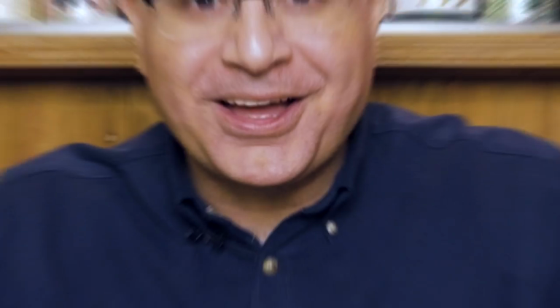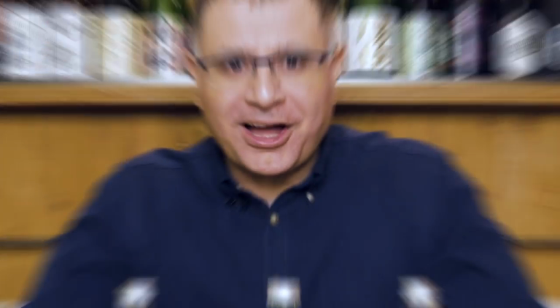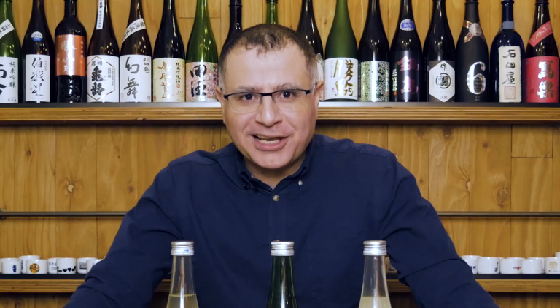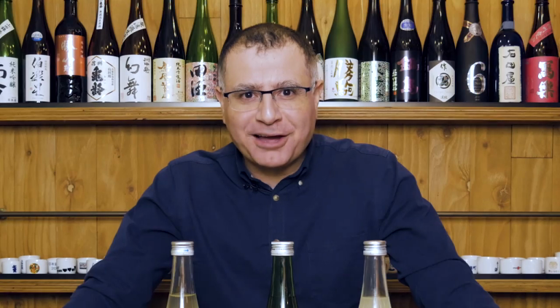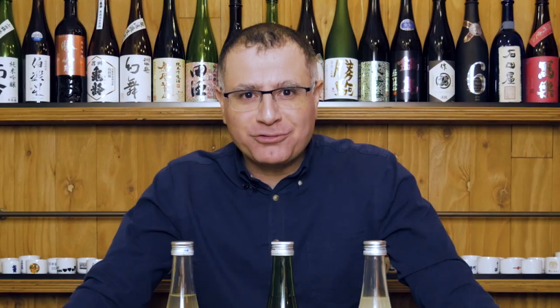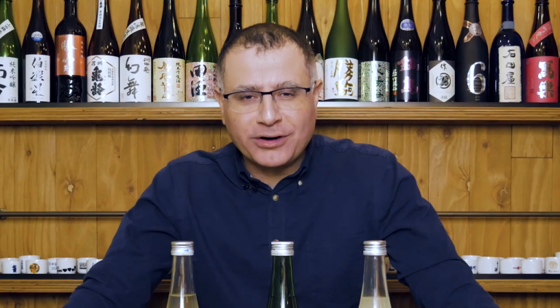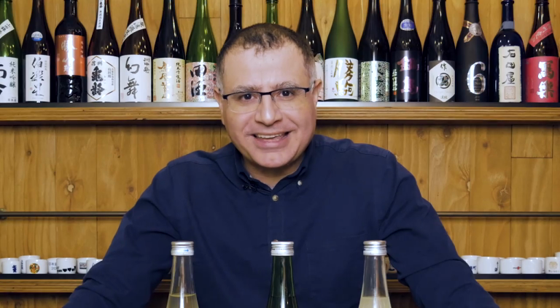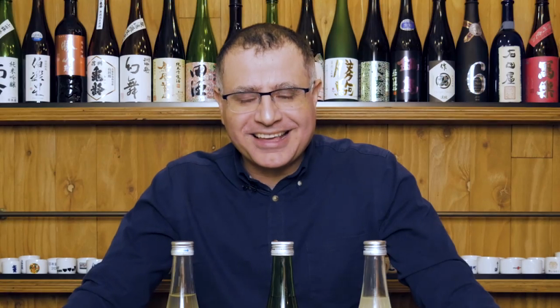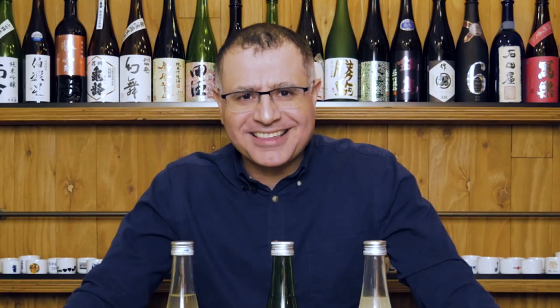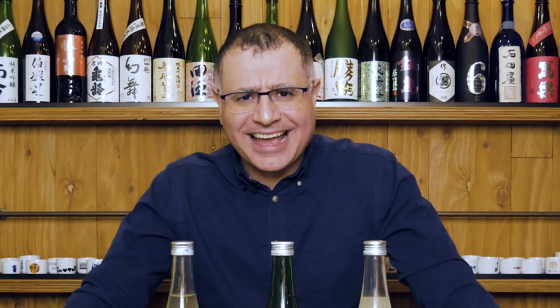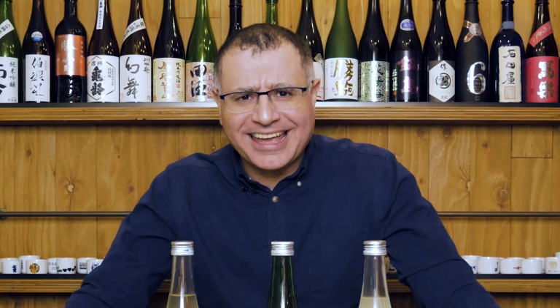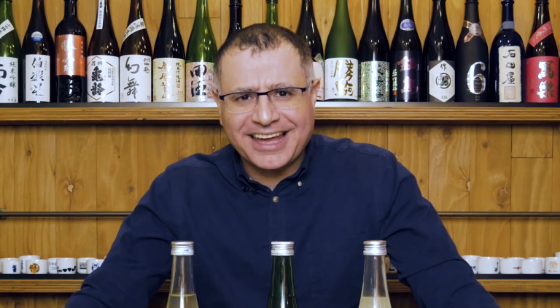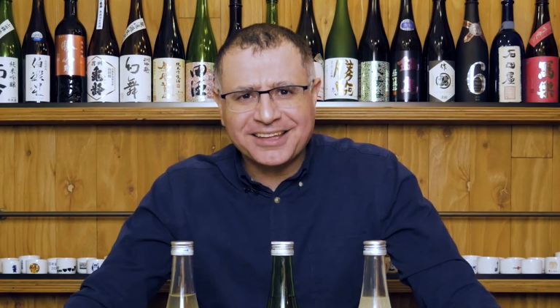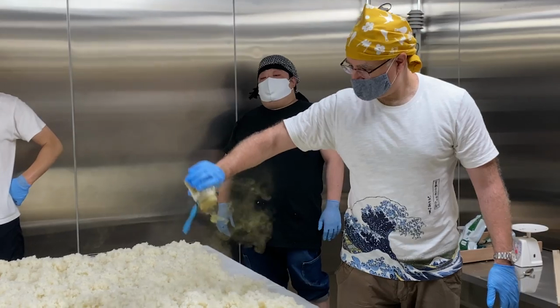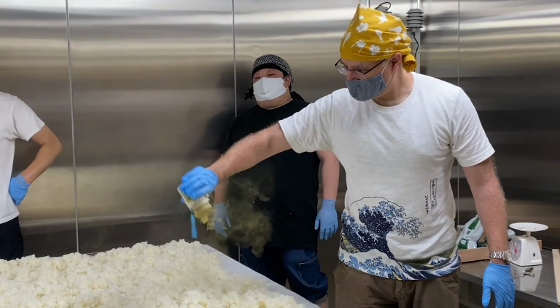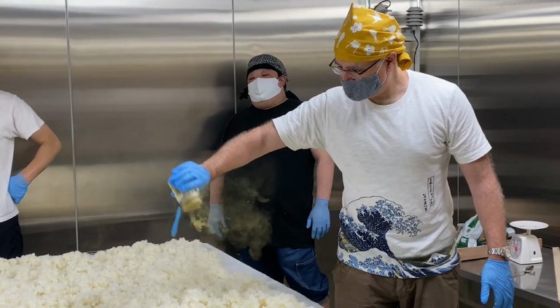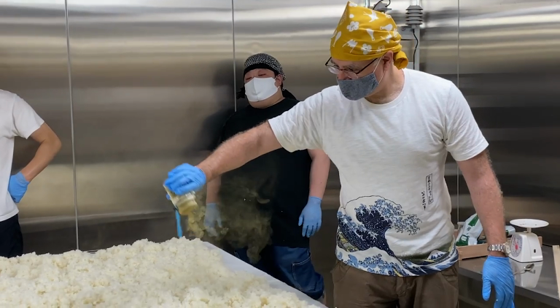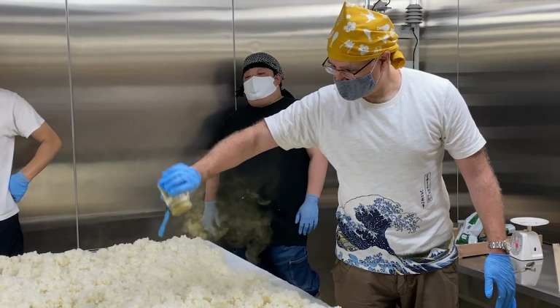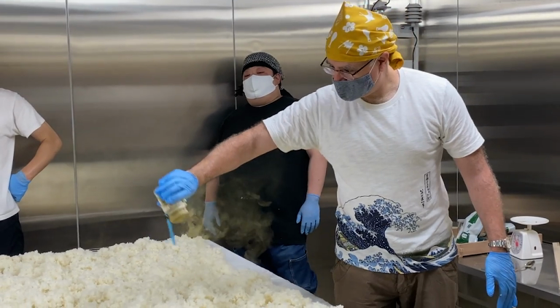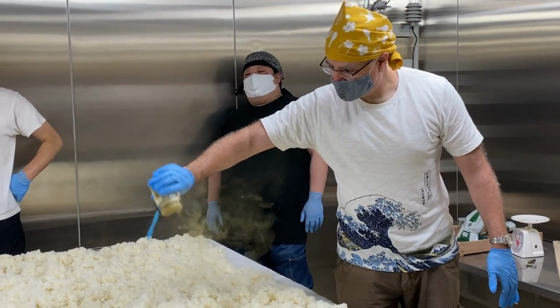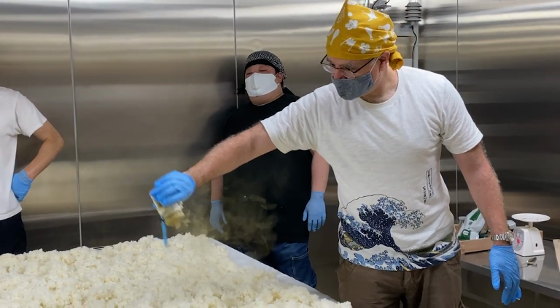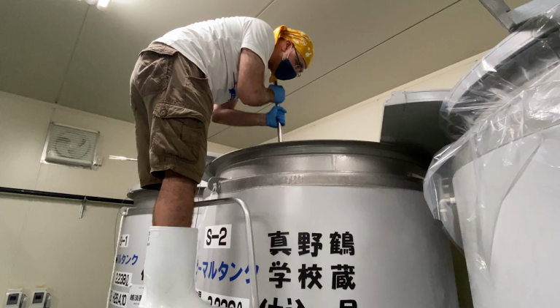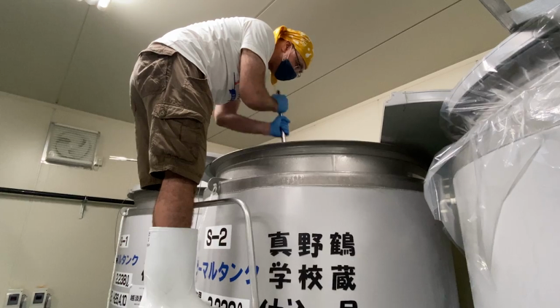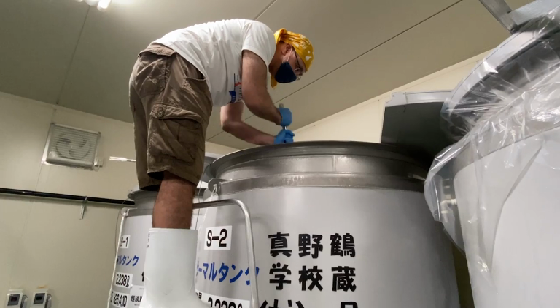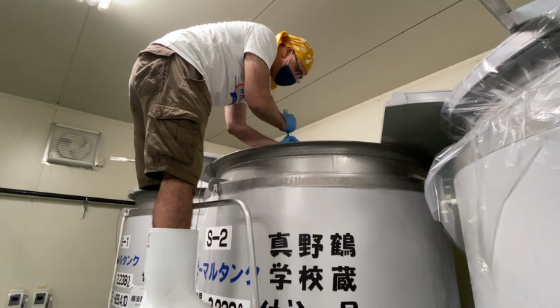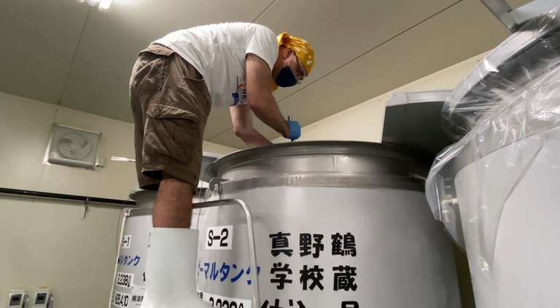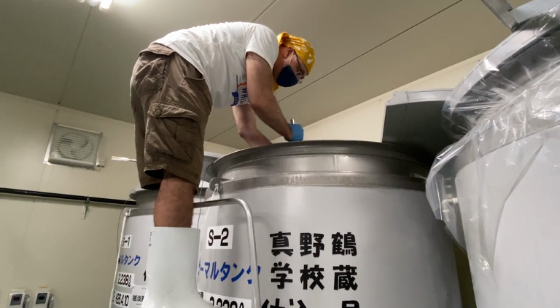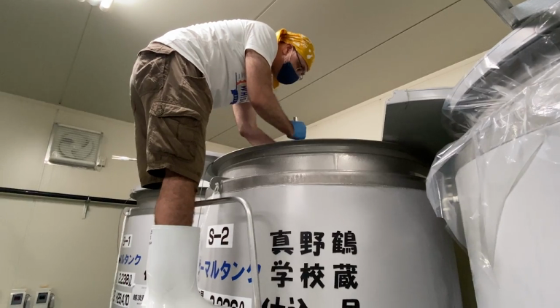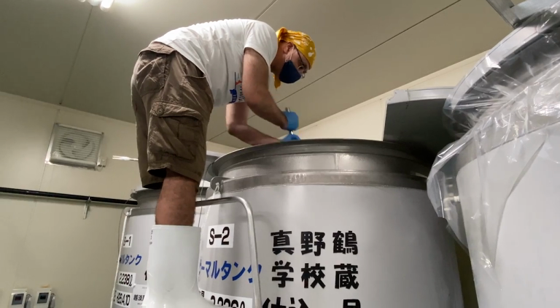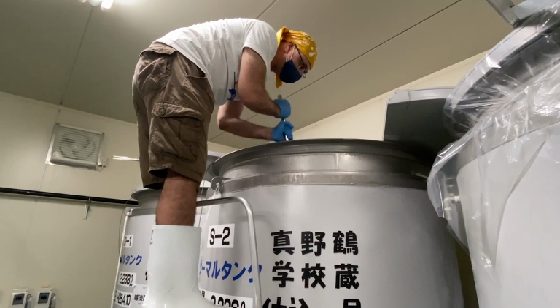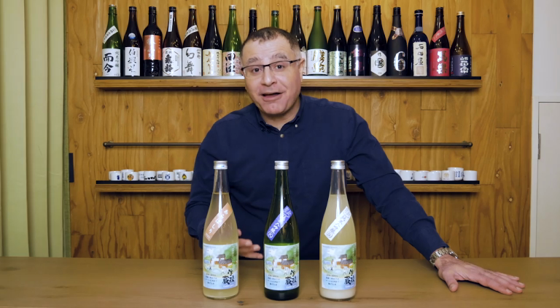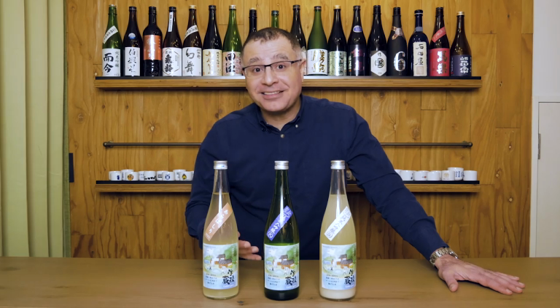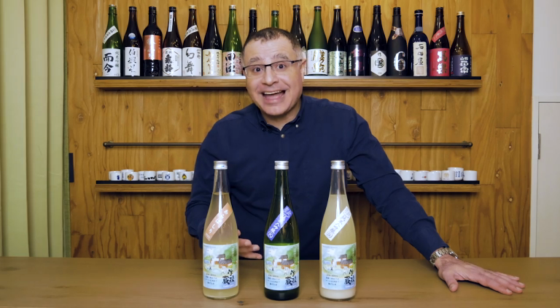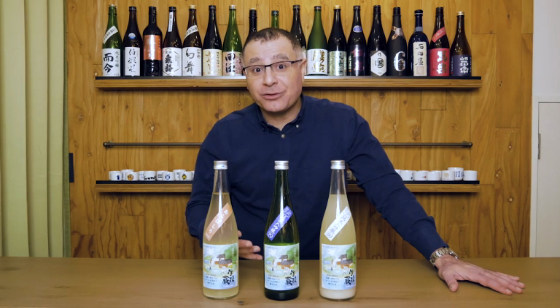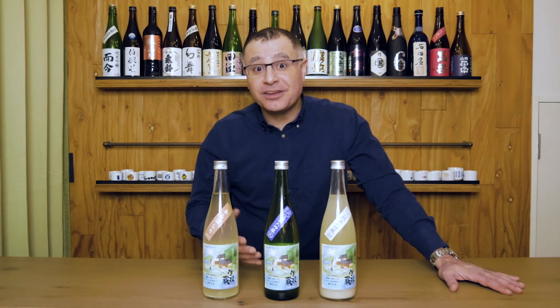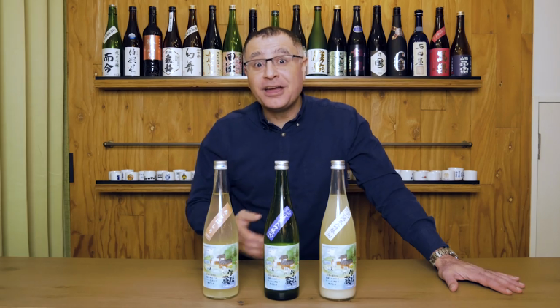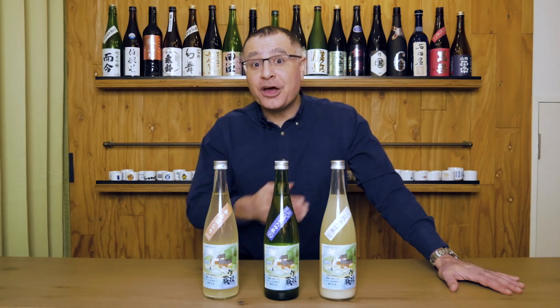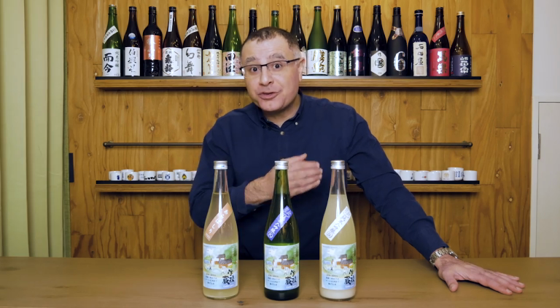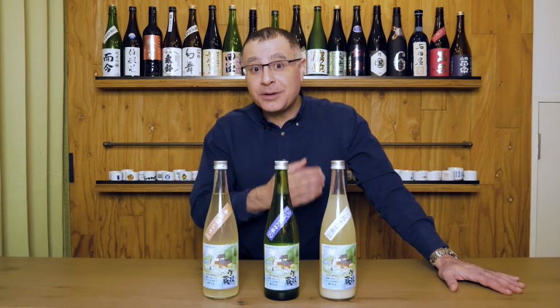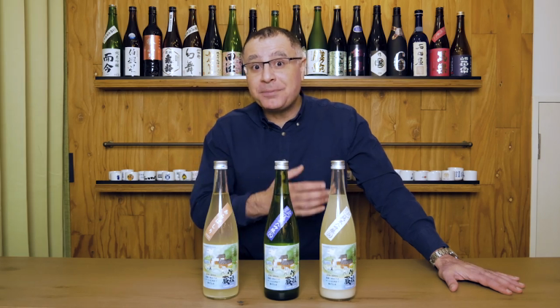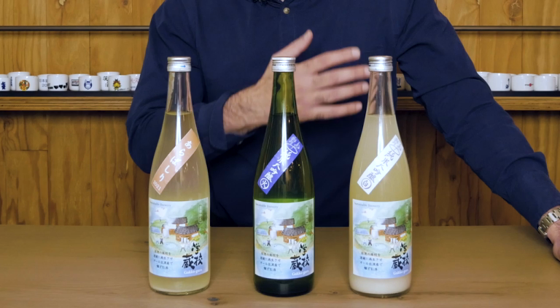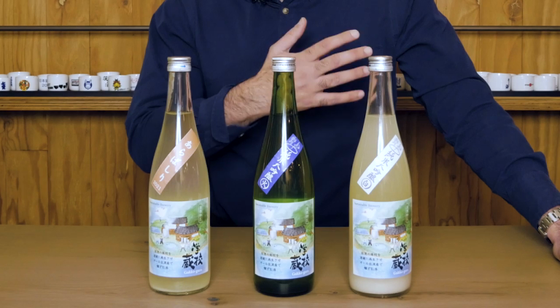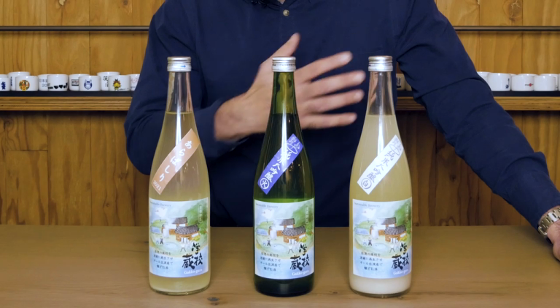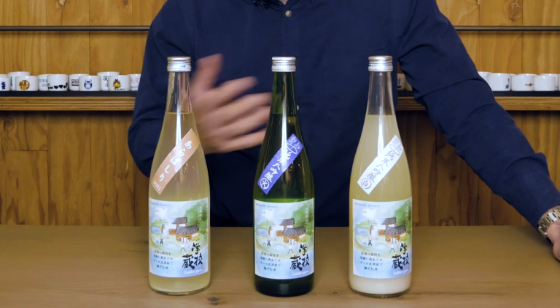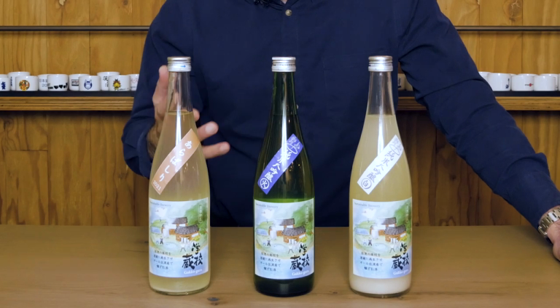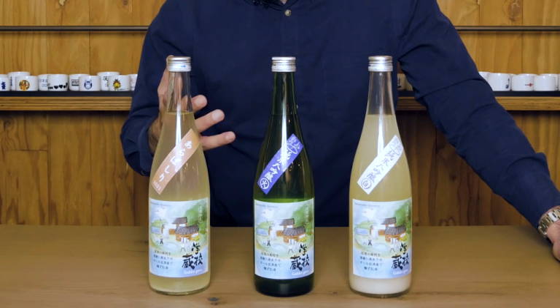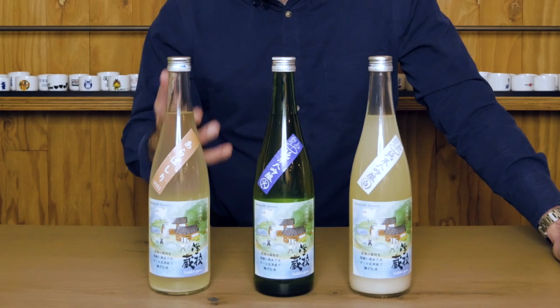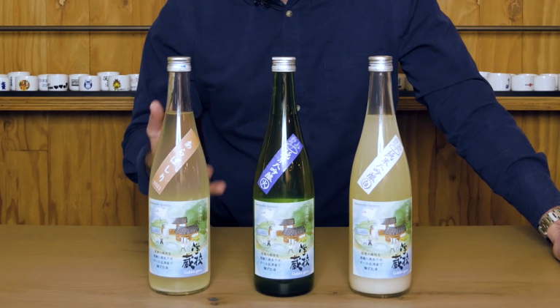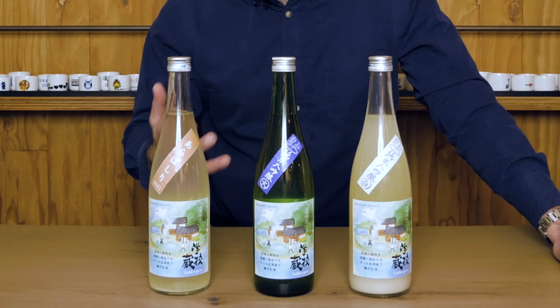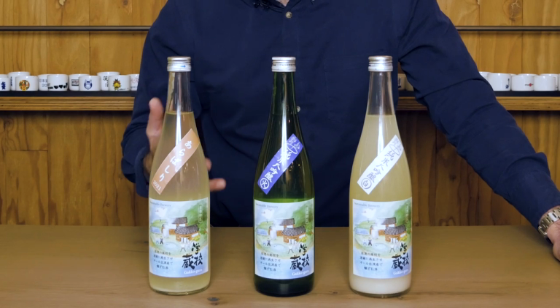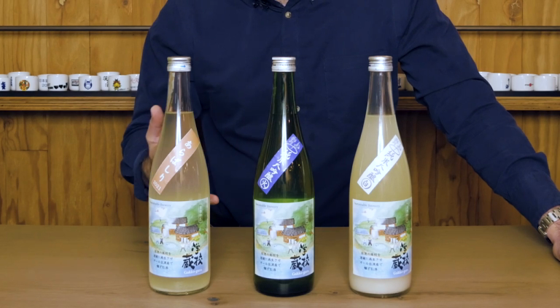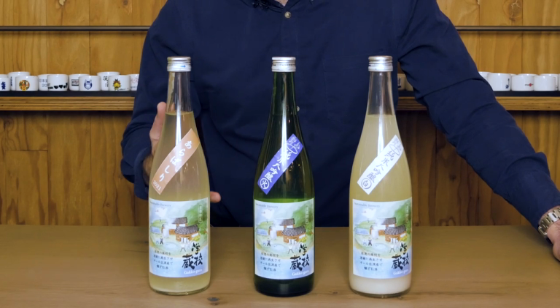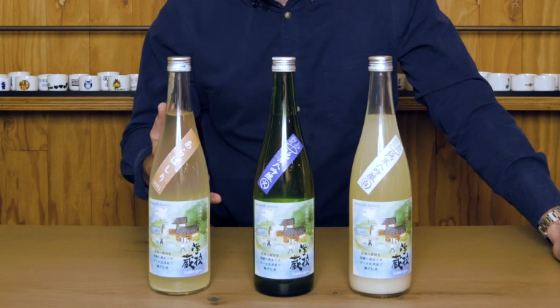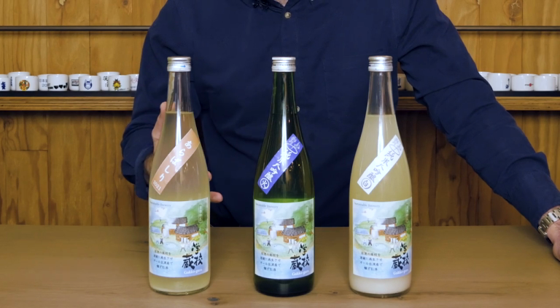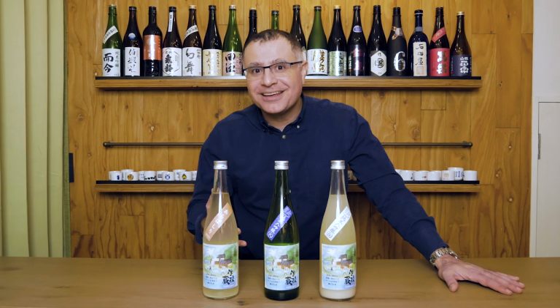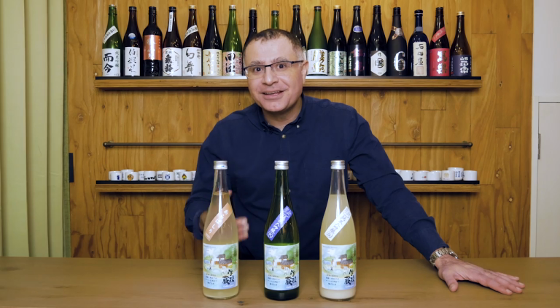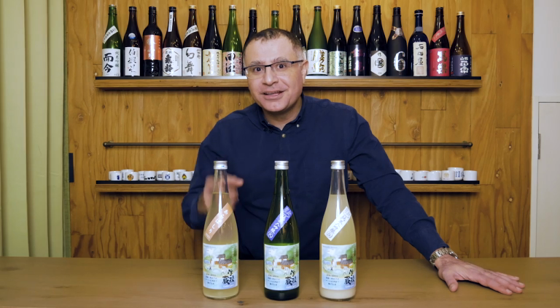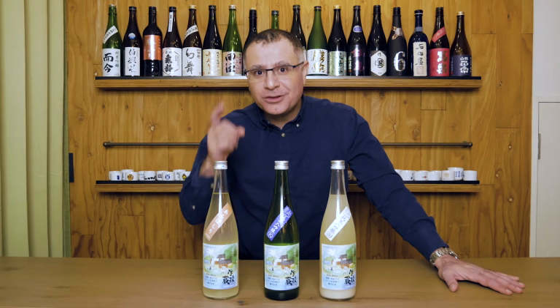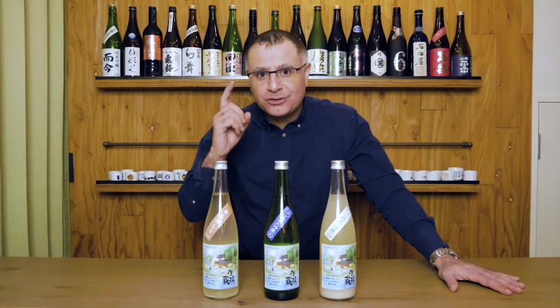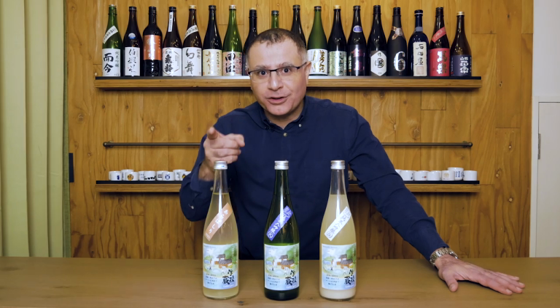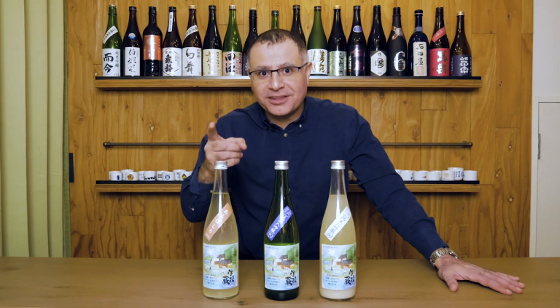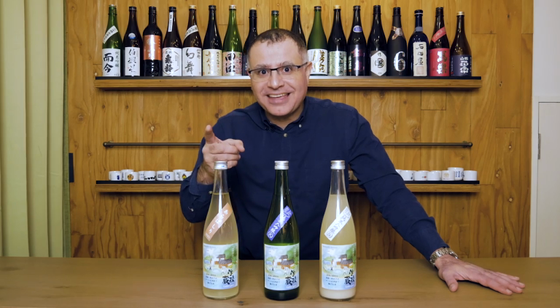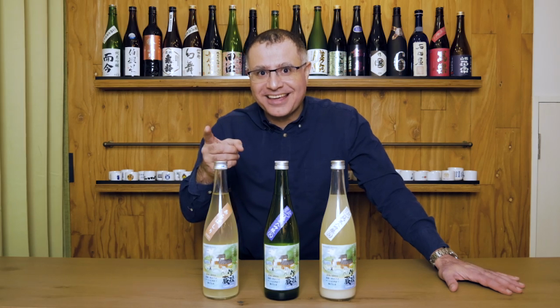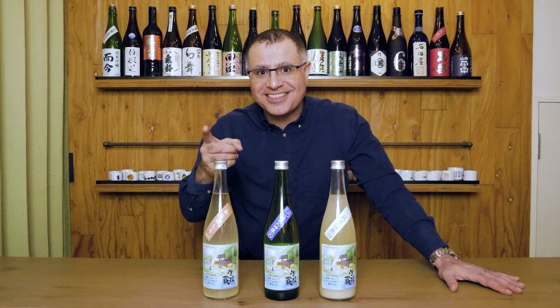I love drinking sake, but do I know how to make sake? Find out as we put the sake I actually made to the test.